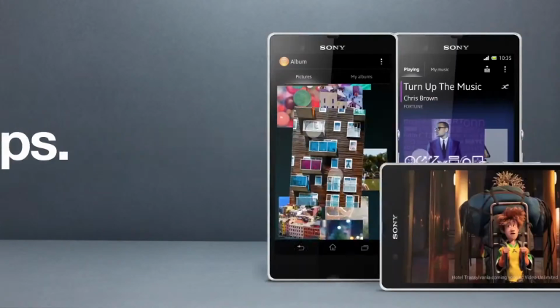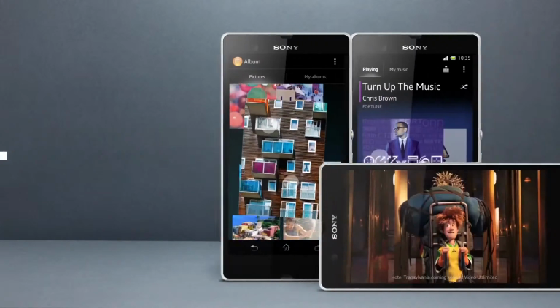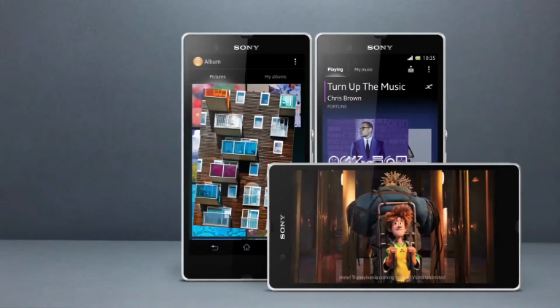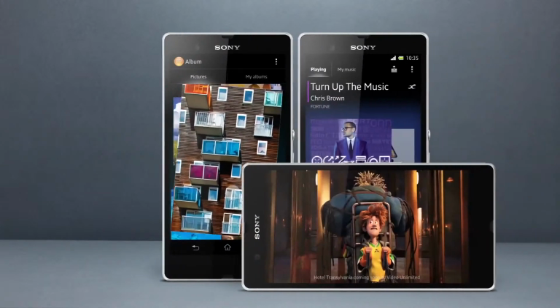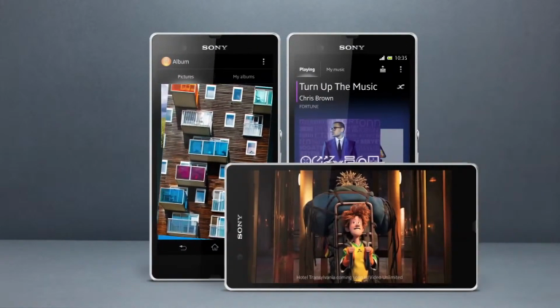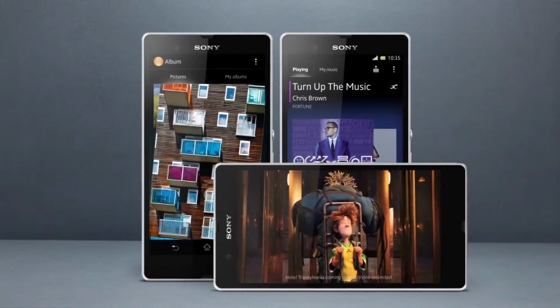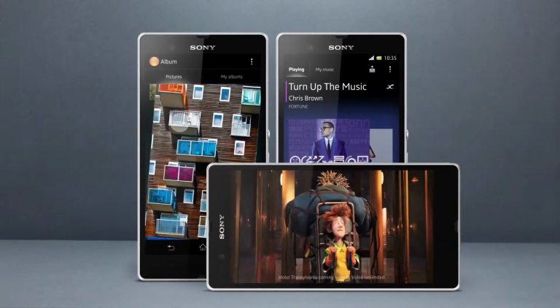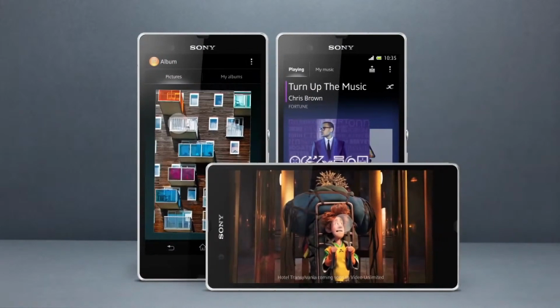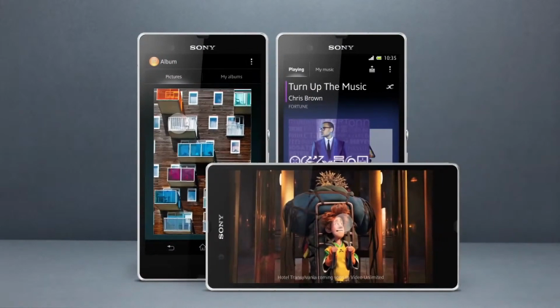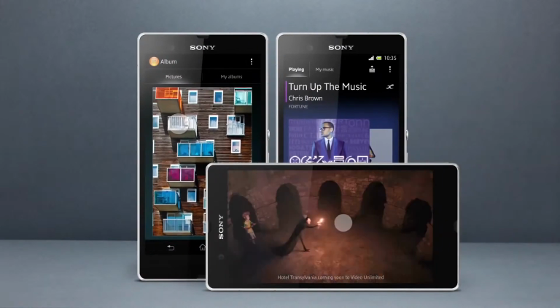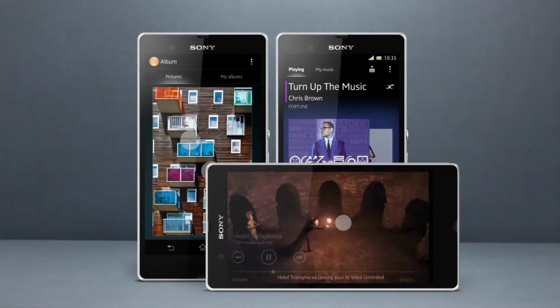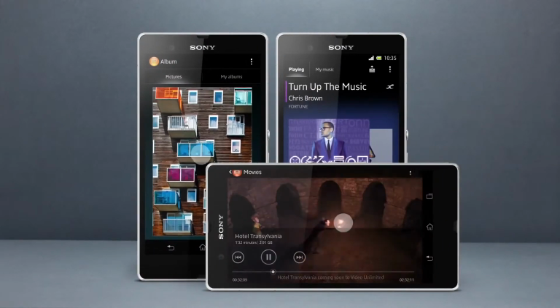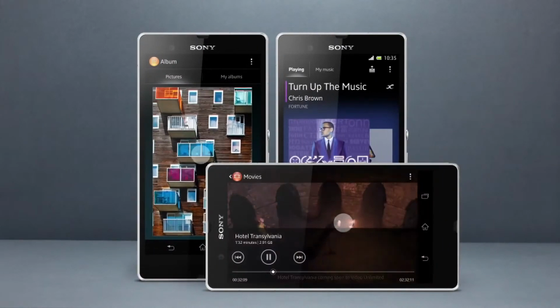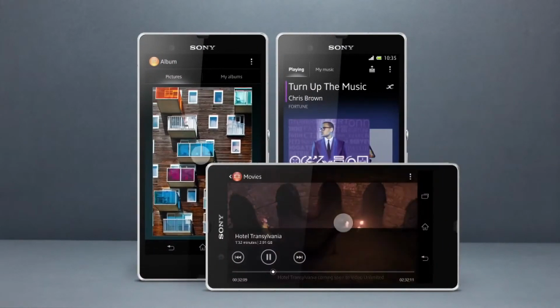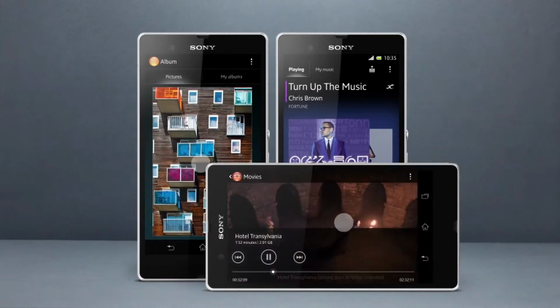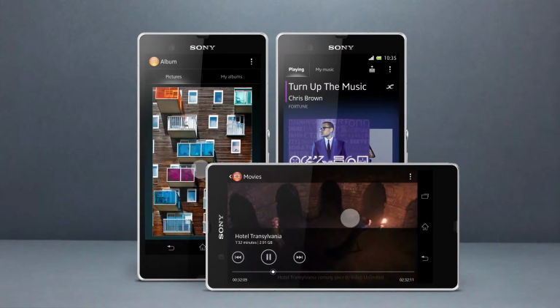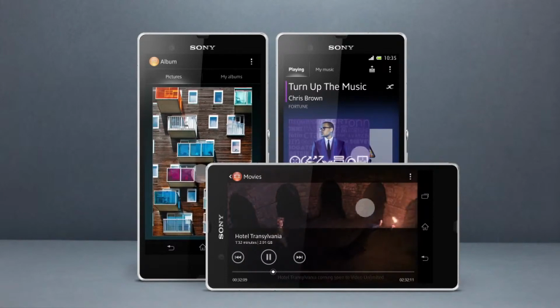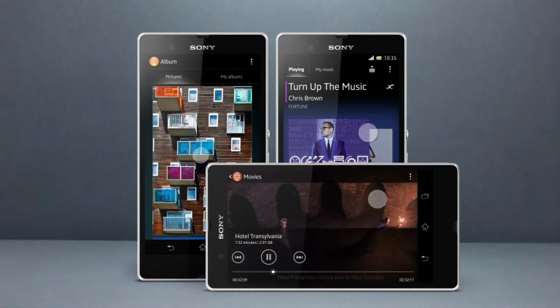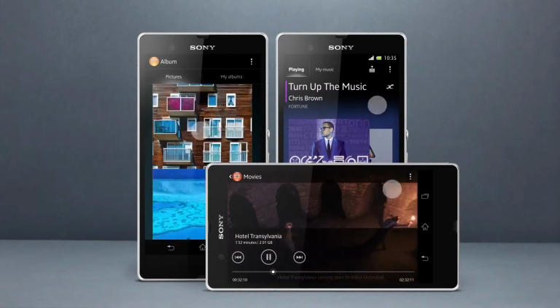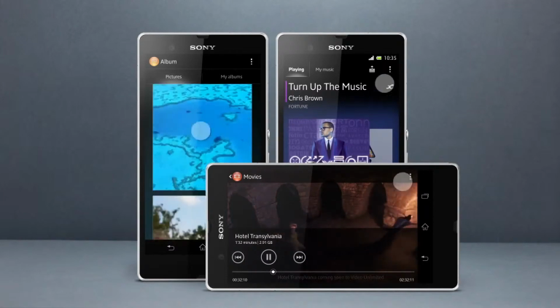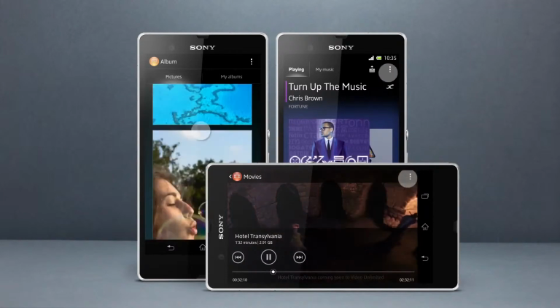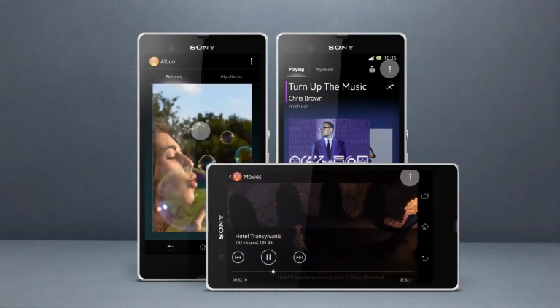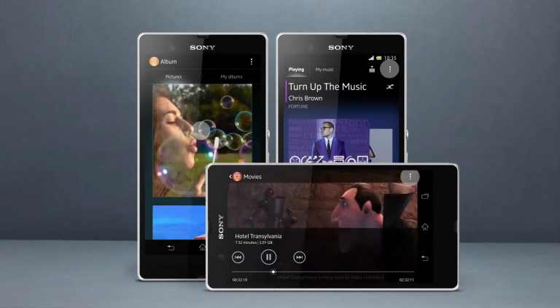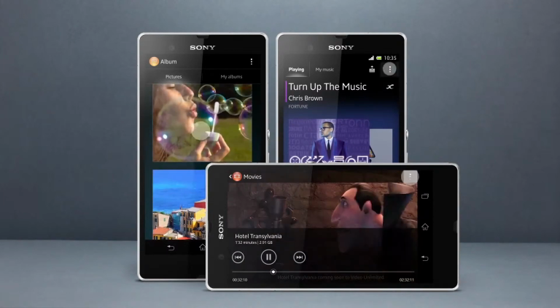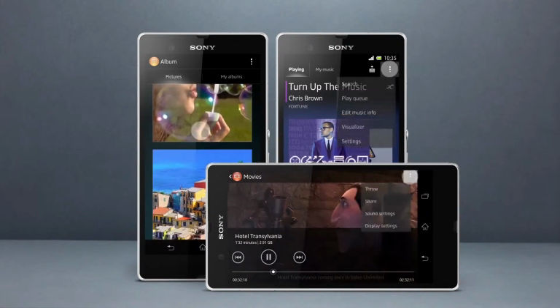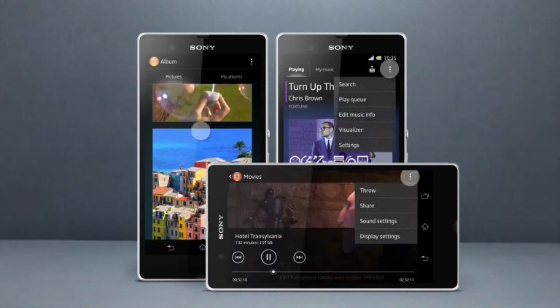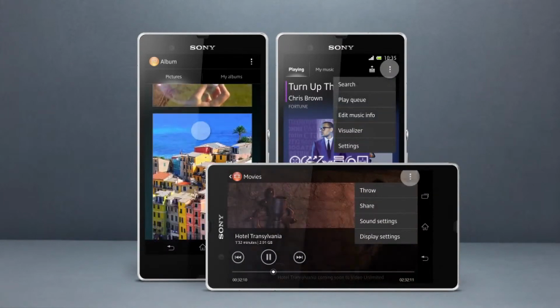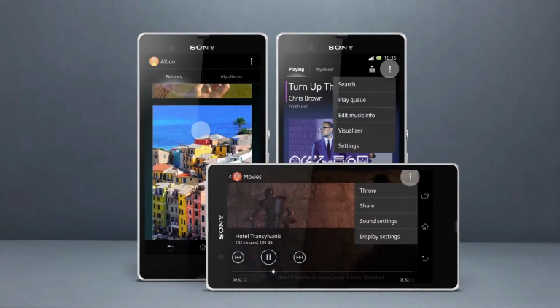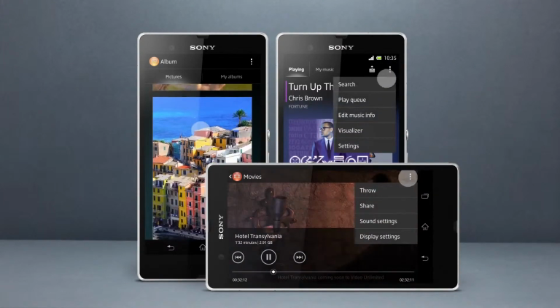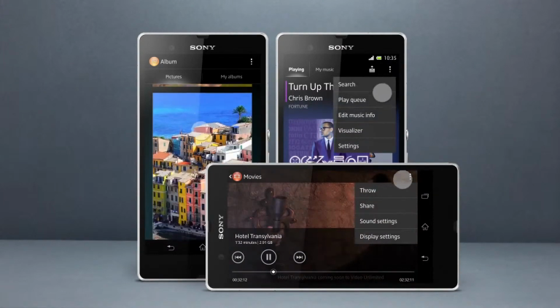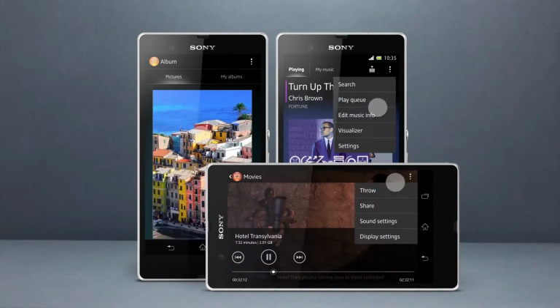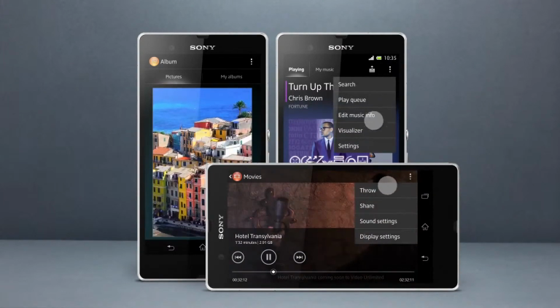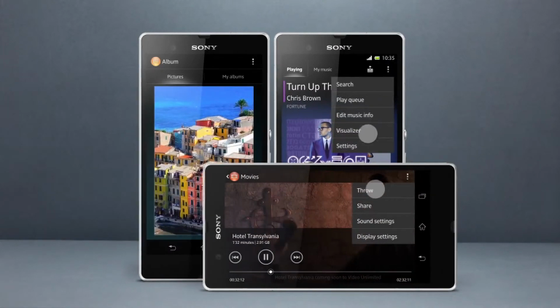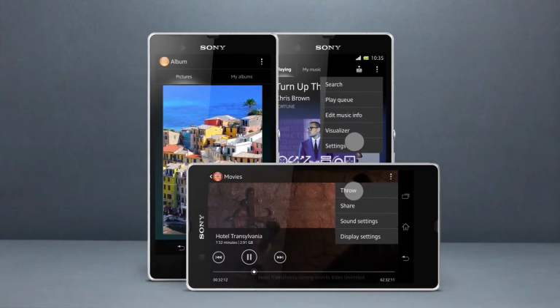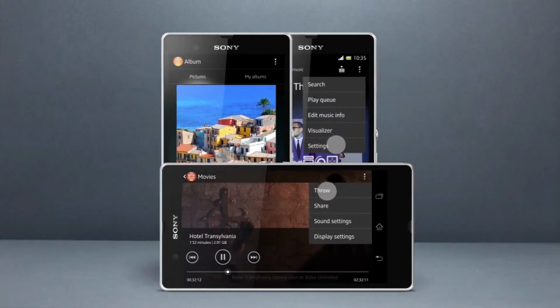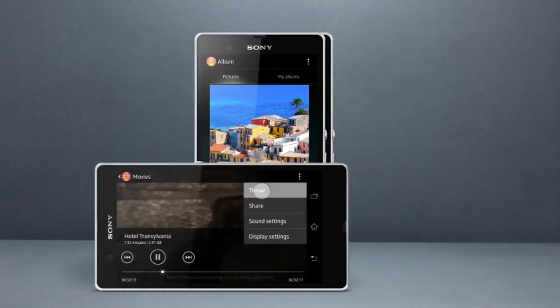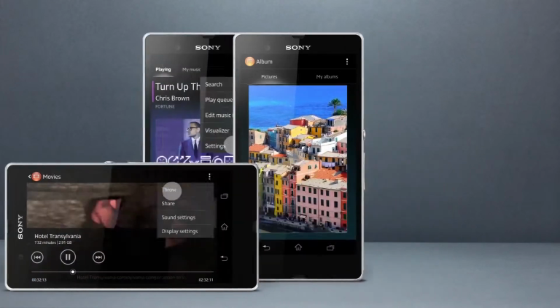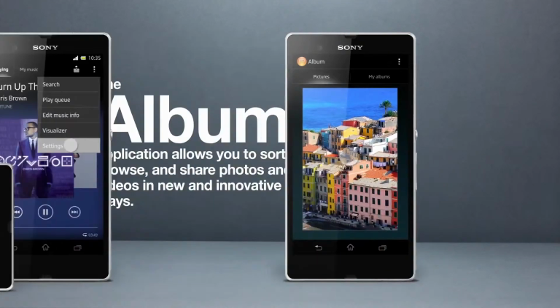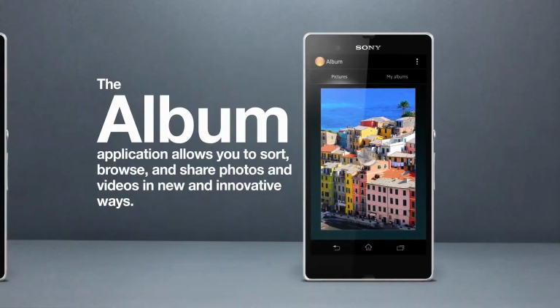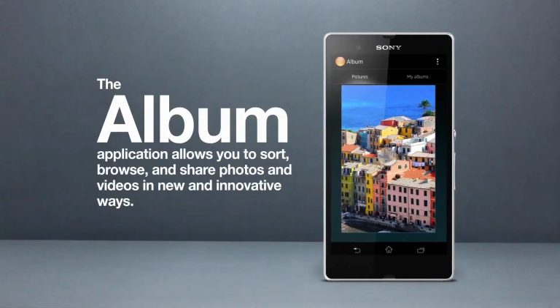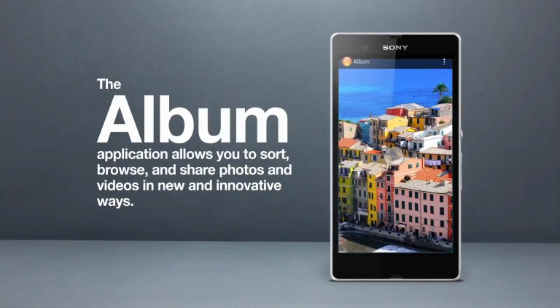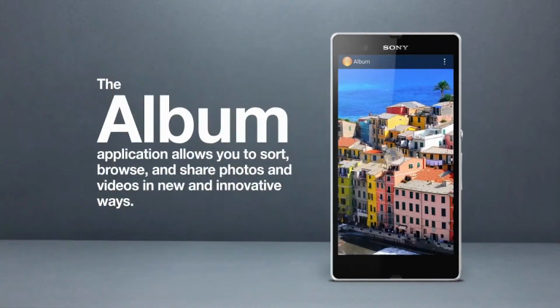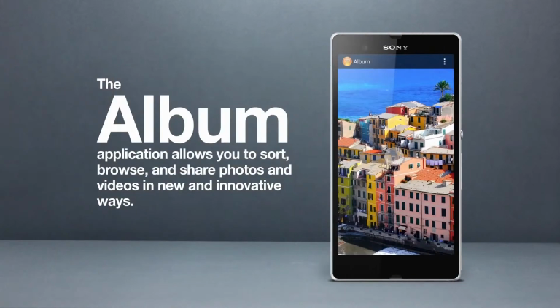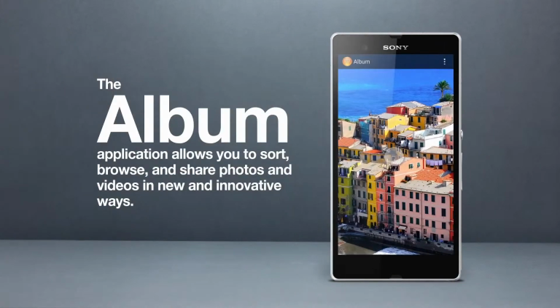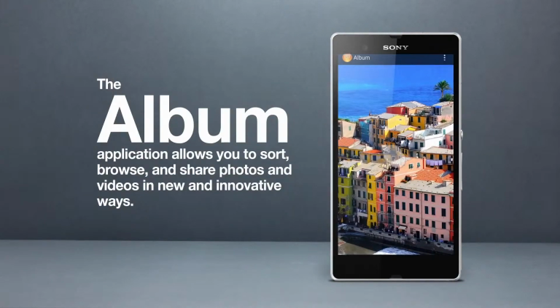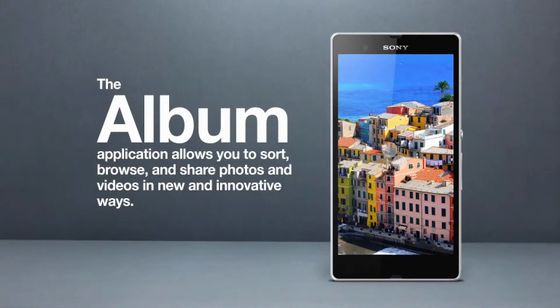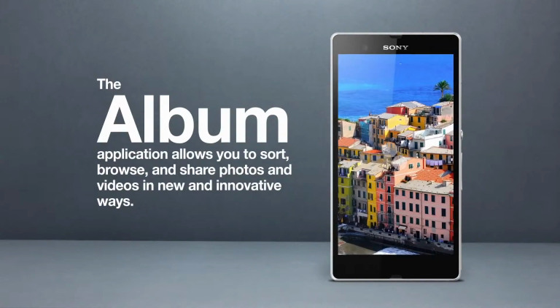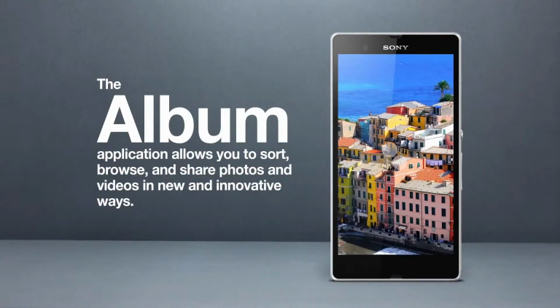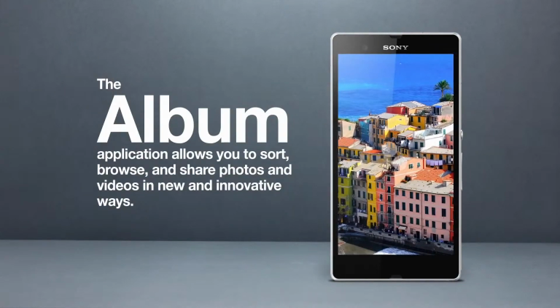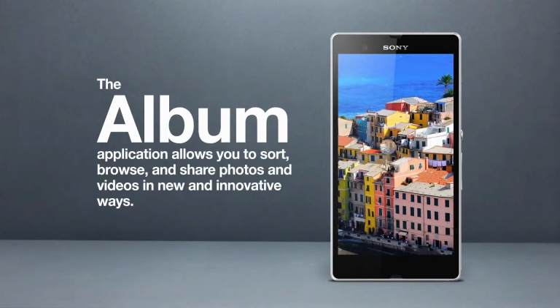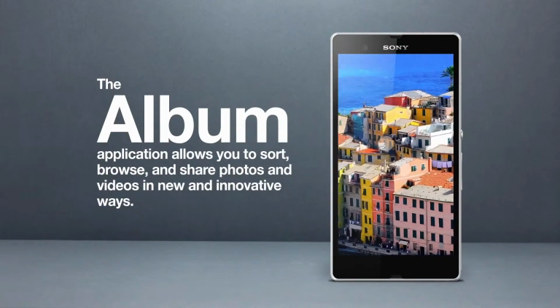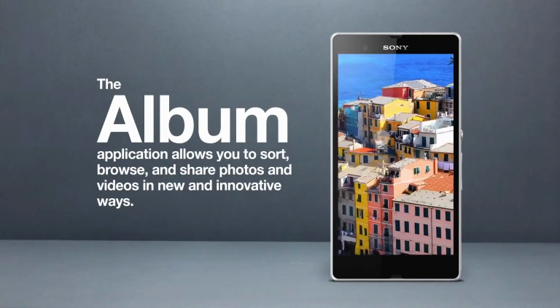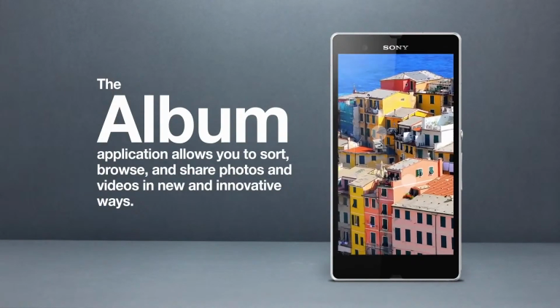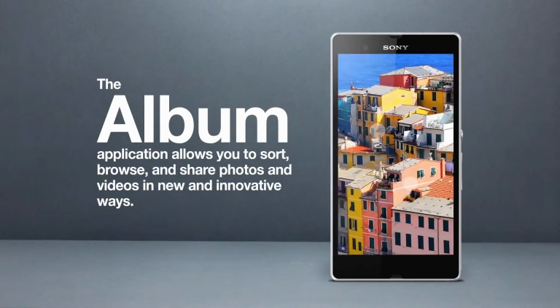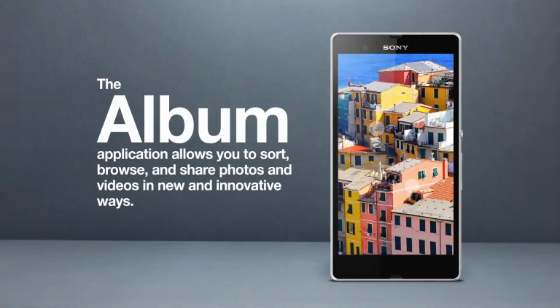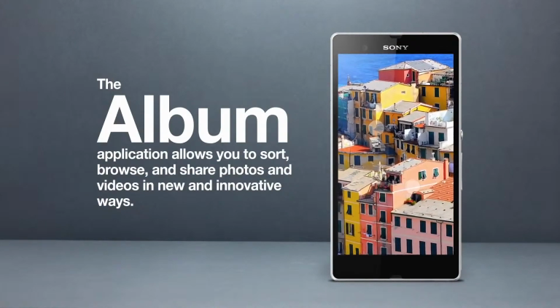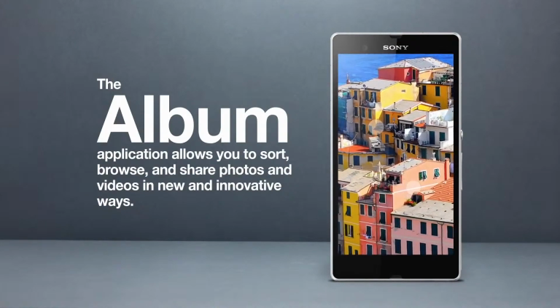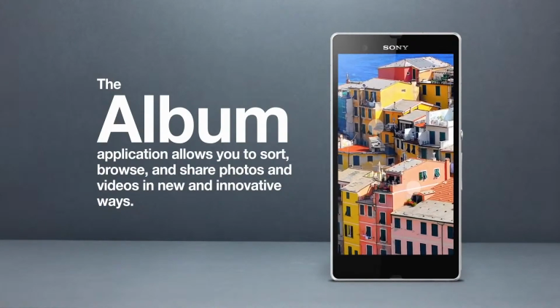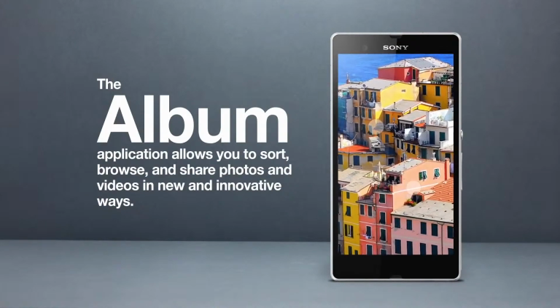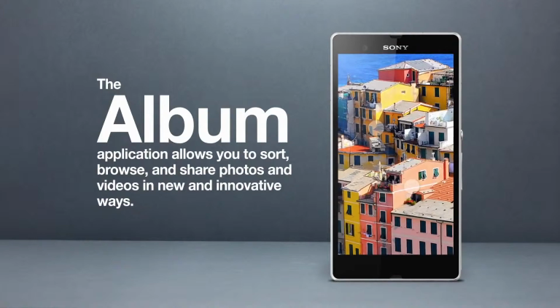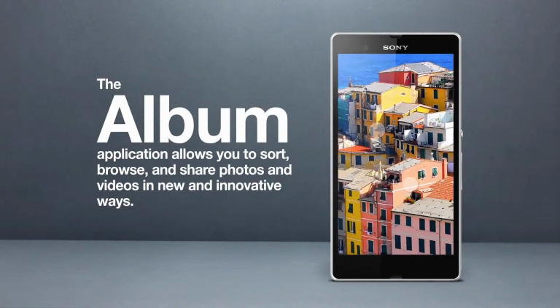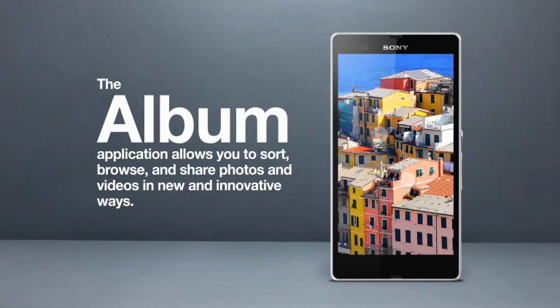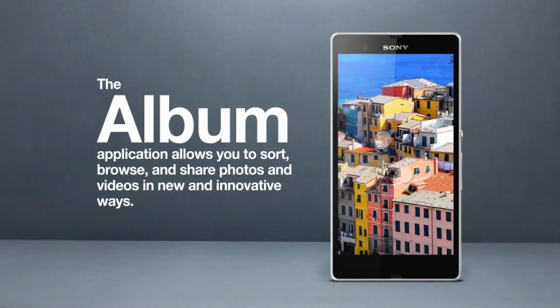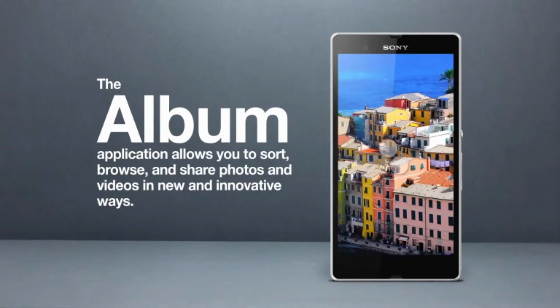The new Walkman, Movies, and Album apps bring the best of Sony technology and entertainment into one experience.